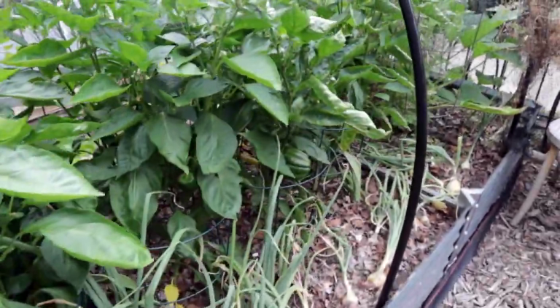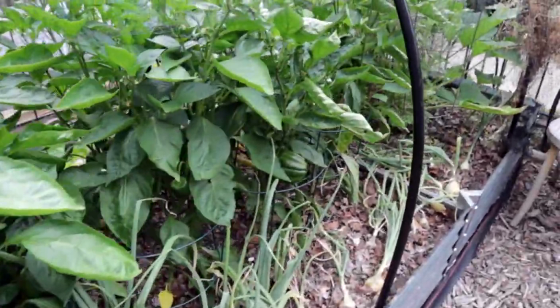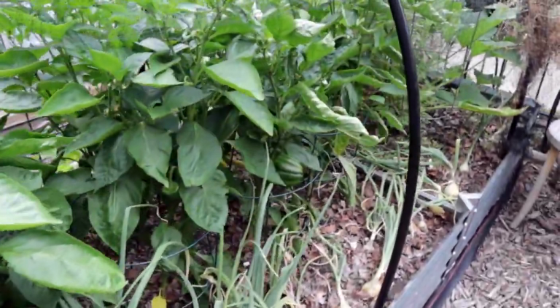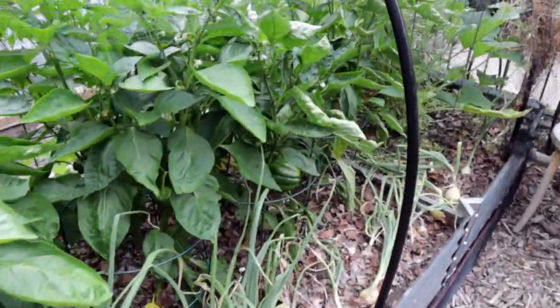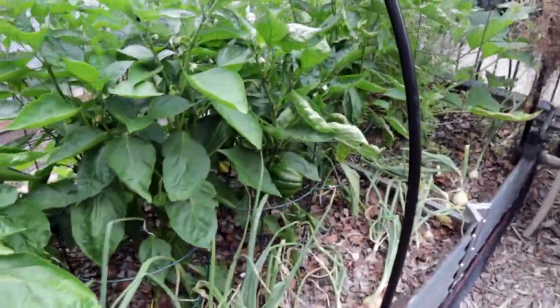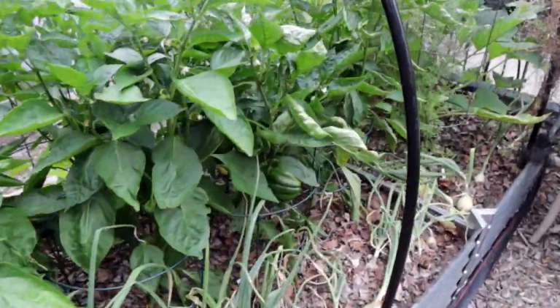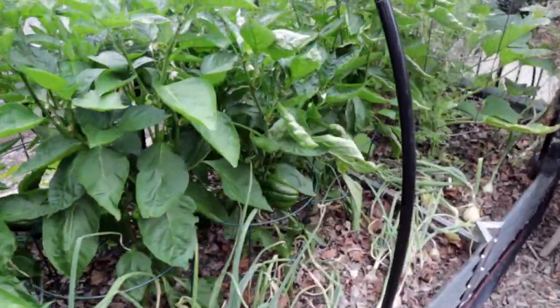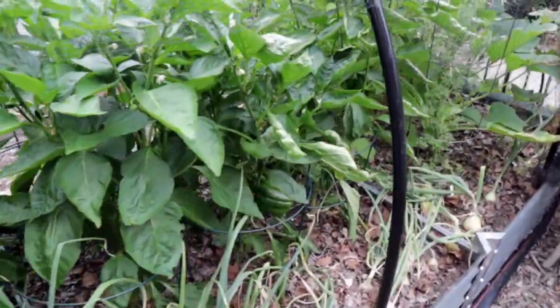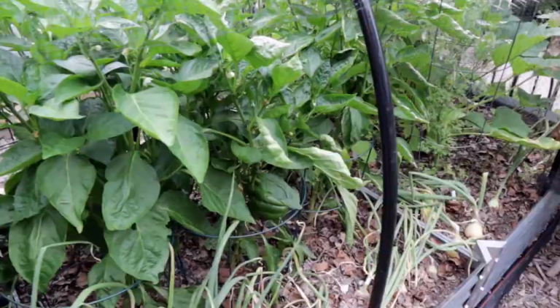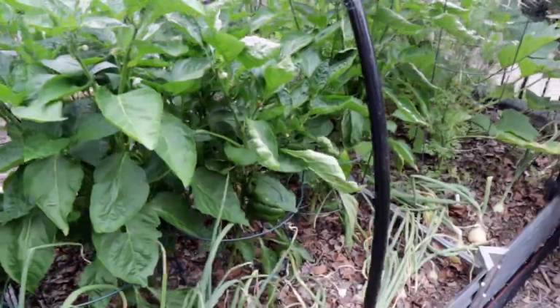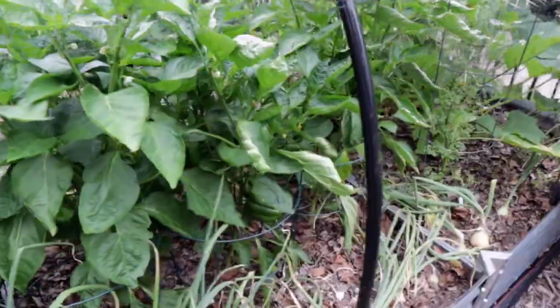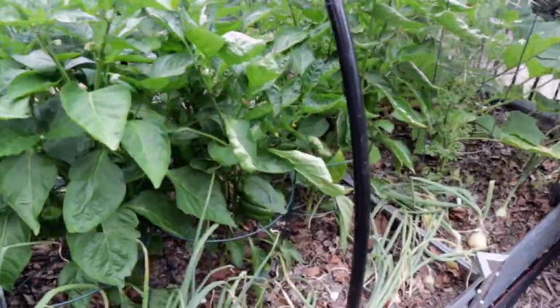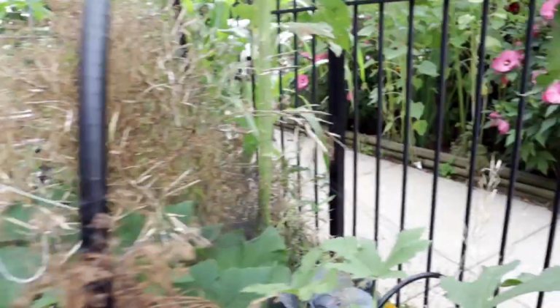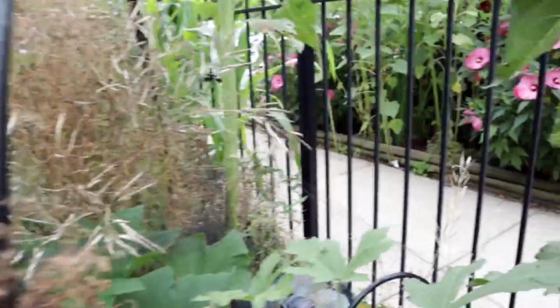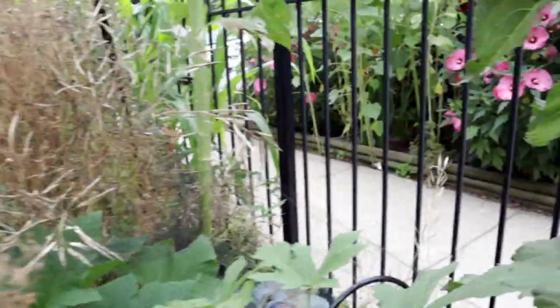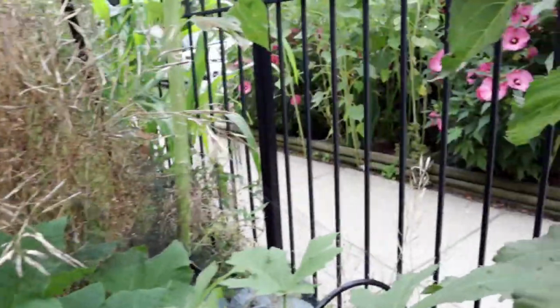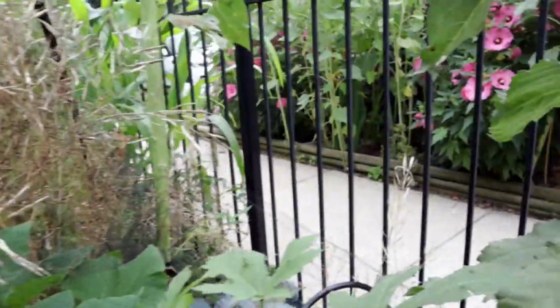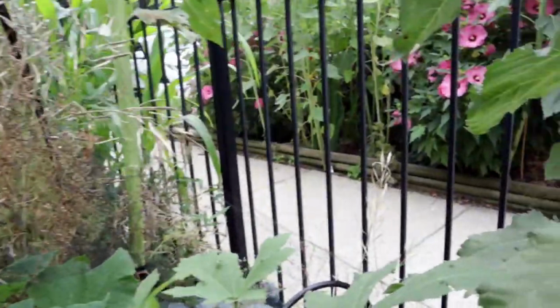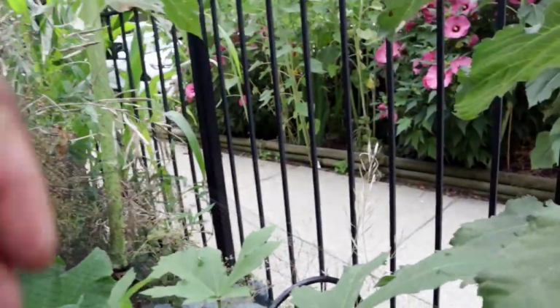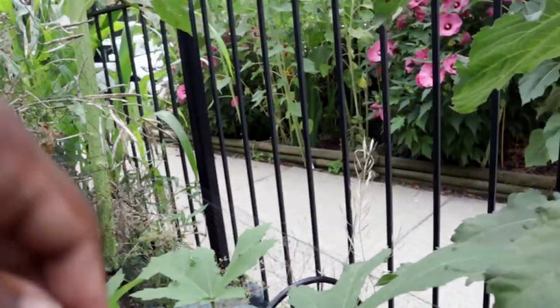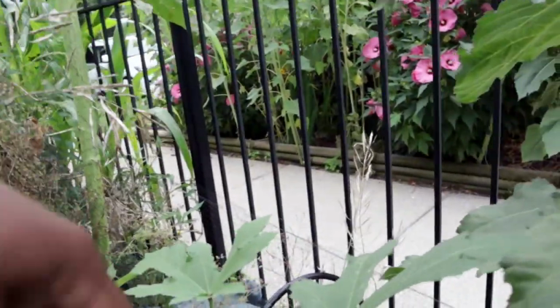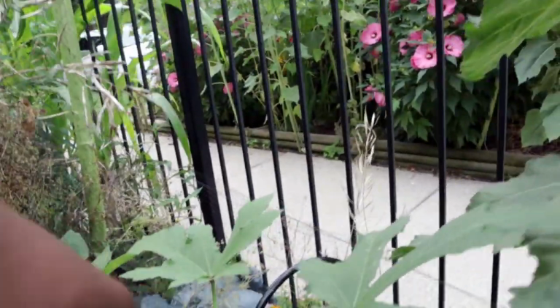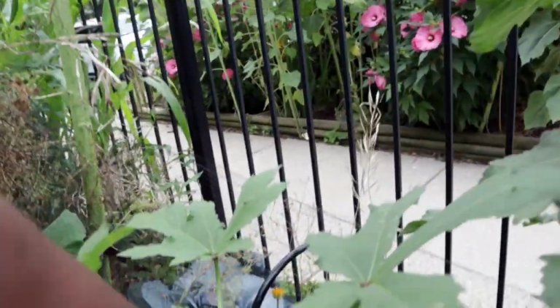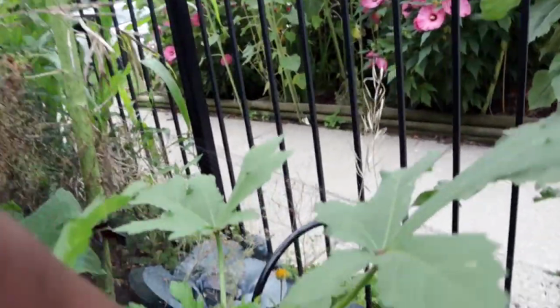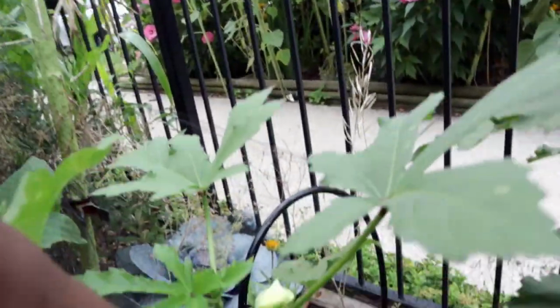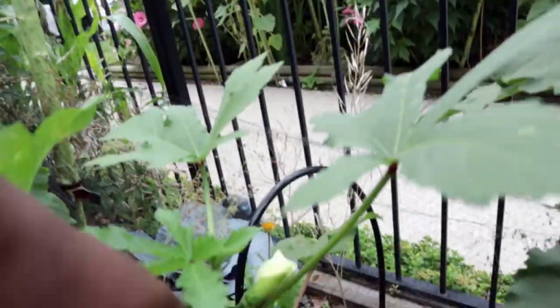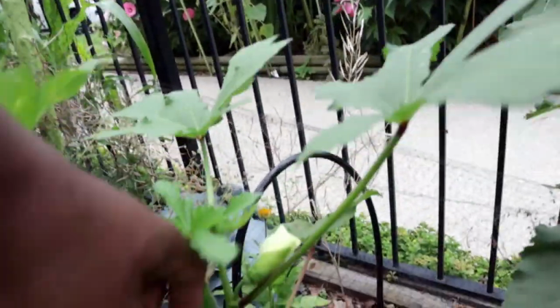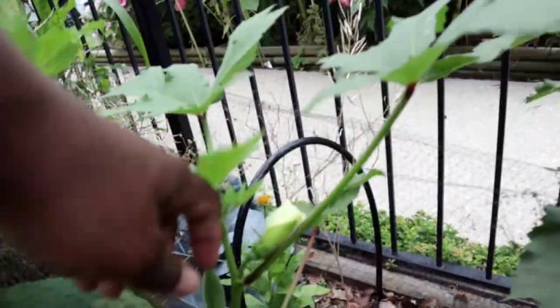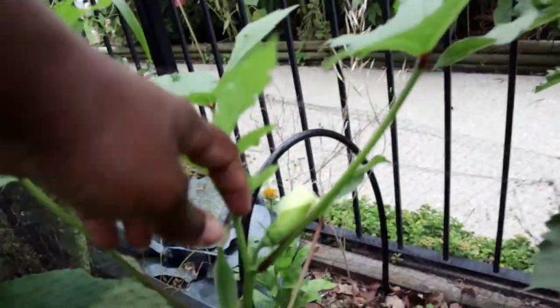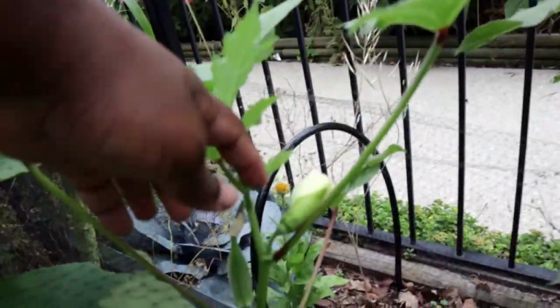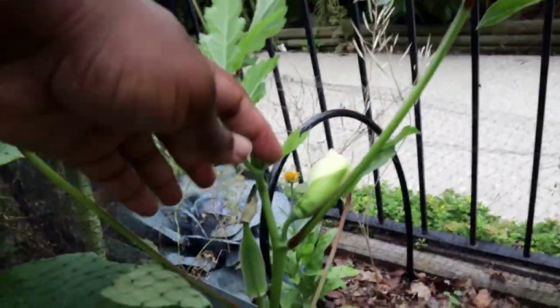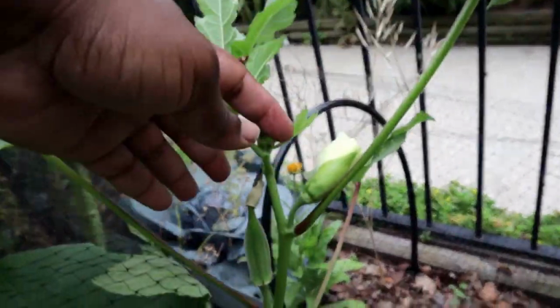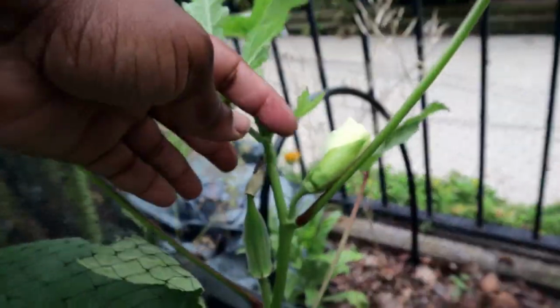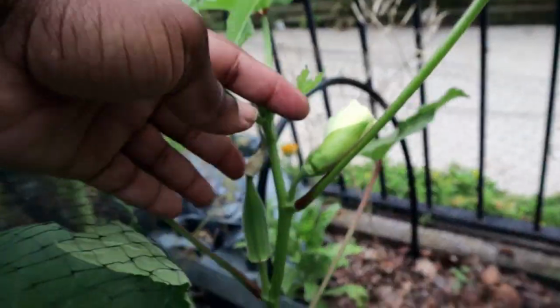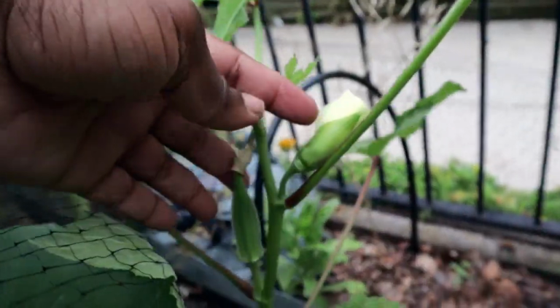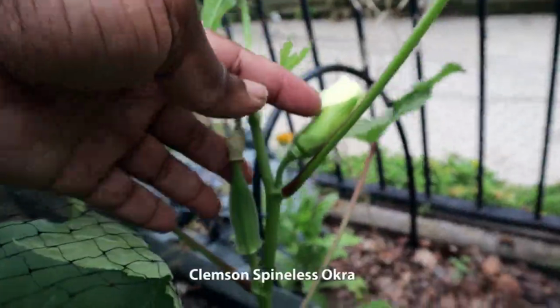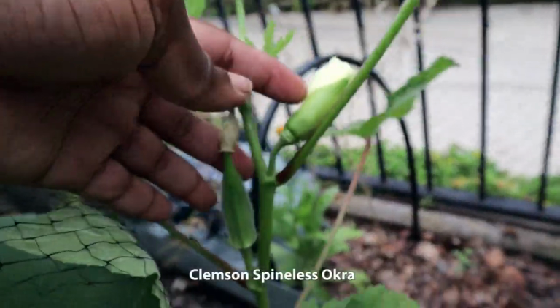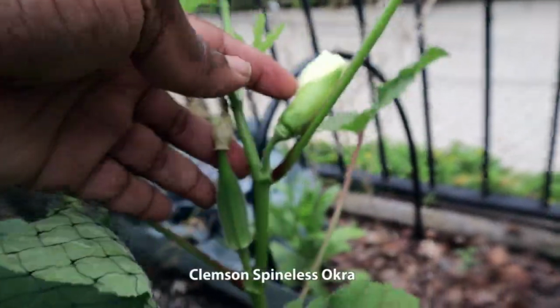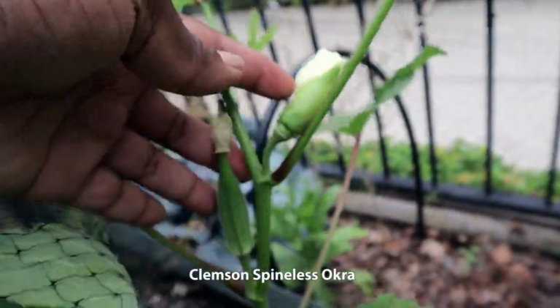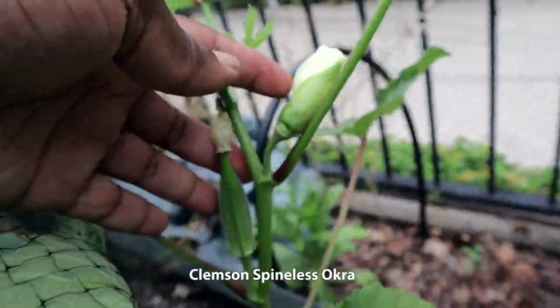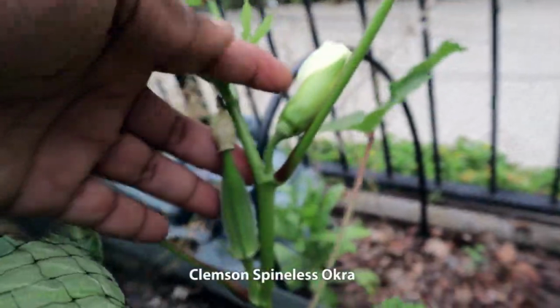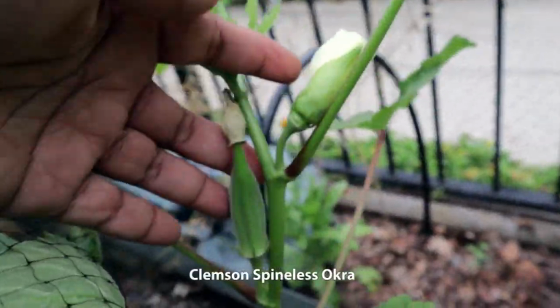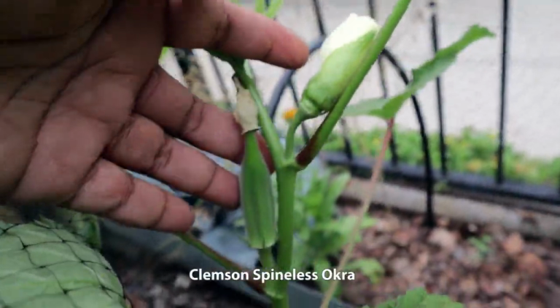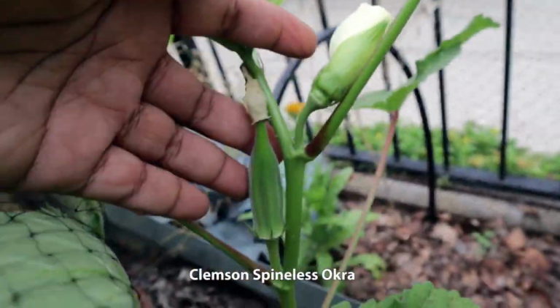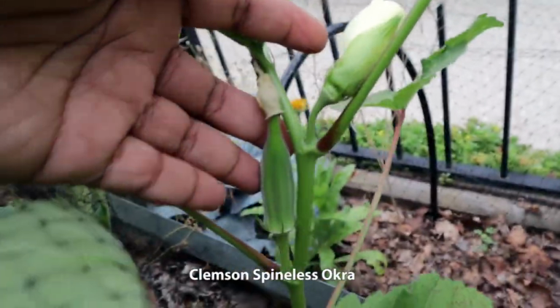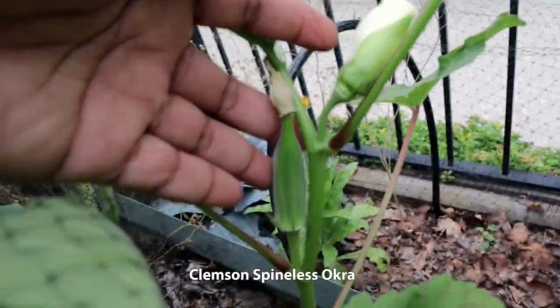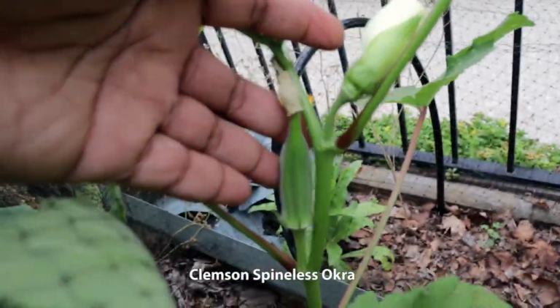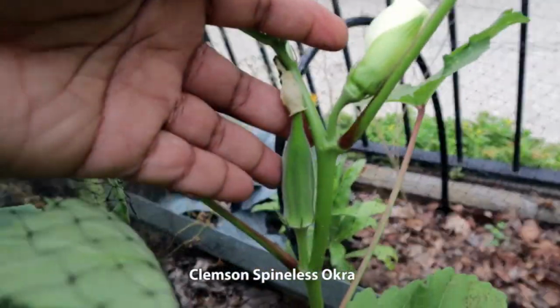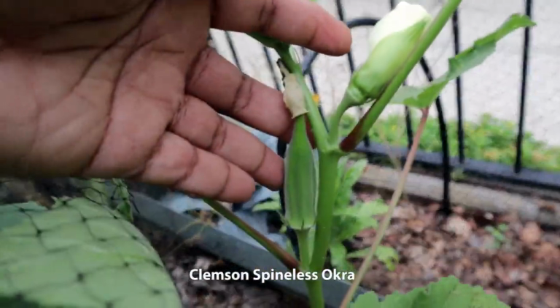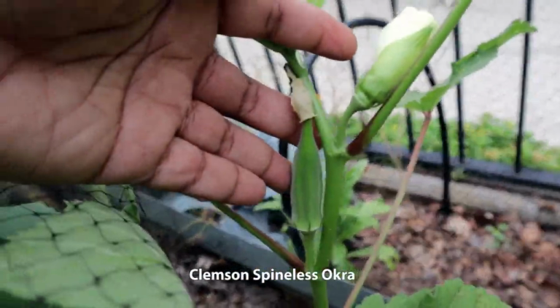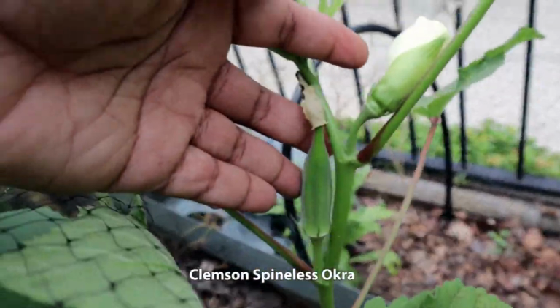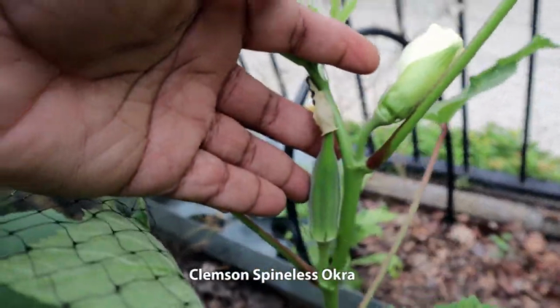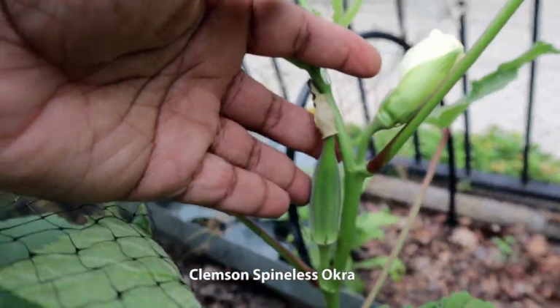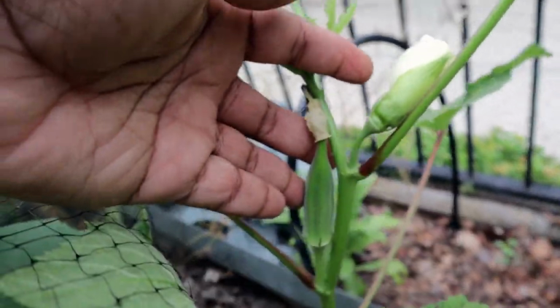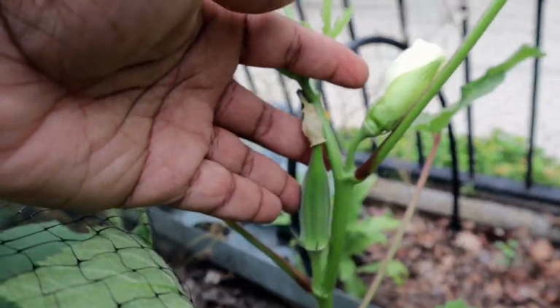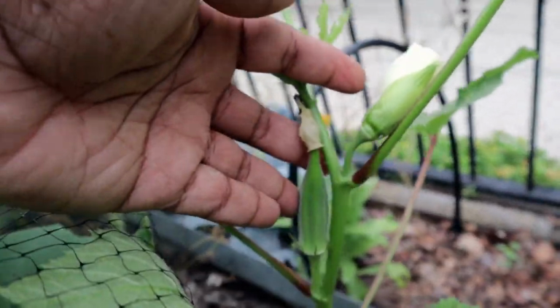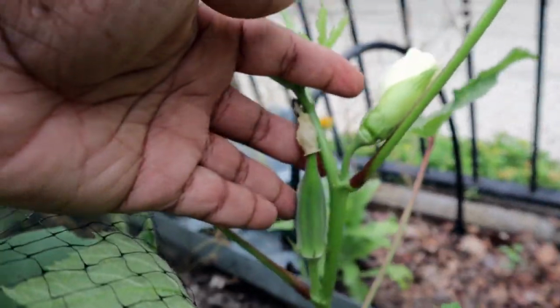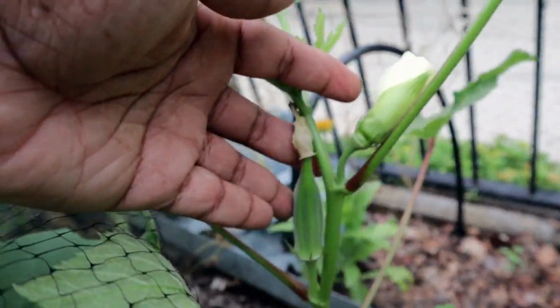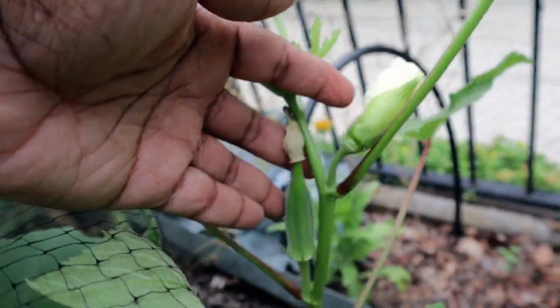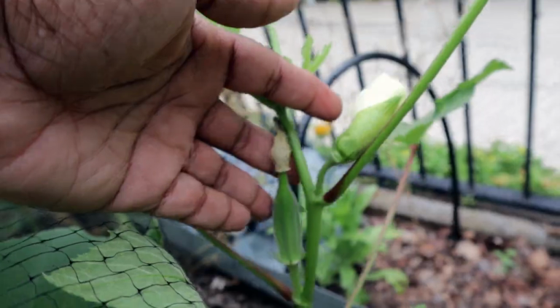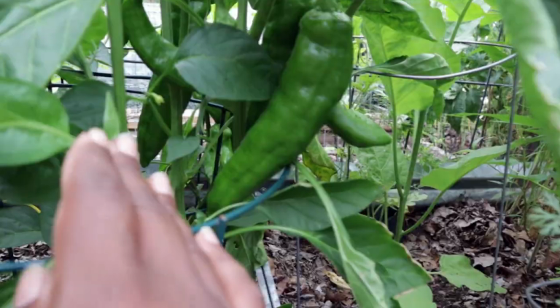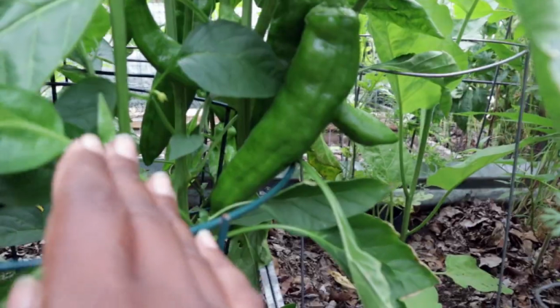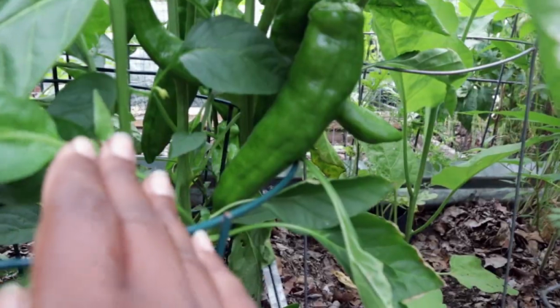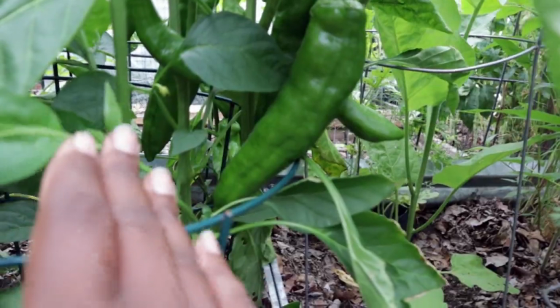This is the beginning of the small okra. These plants aren't meant to be small, so I'm hoping they continue to grow a bit and produce more okra.